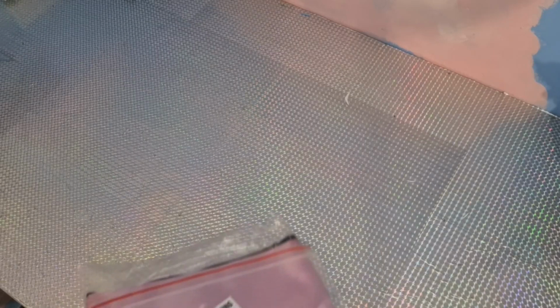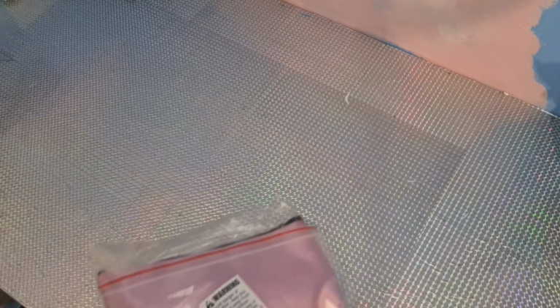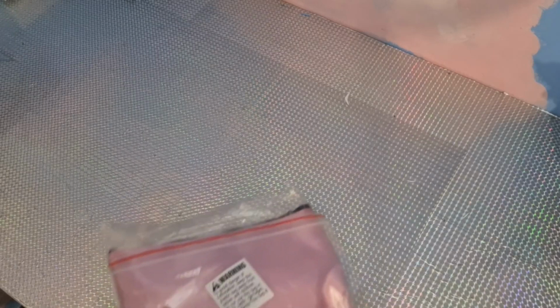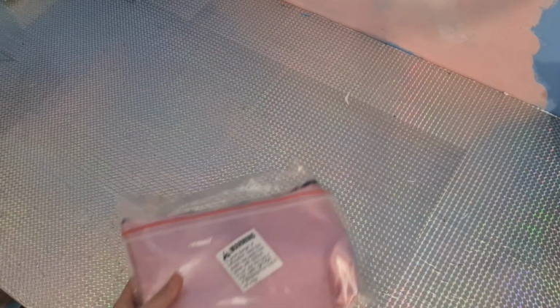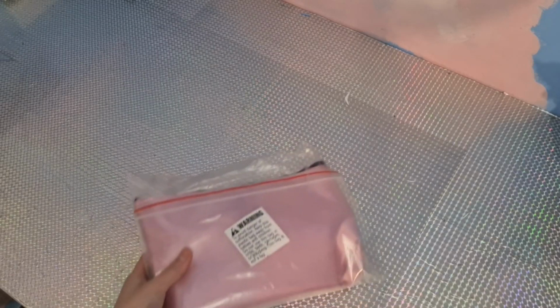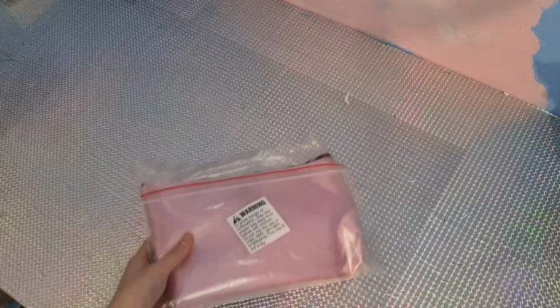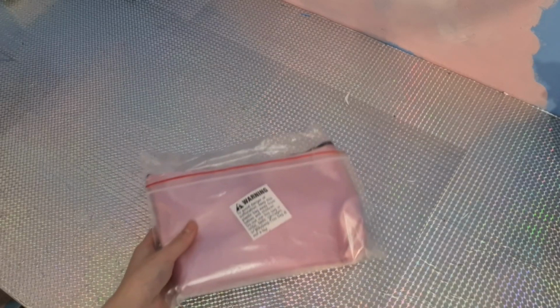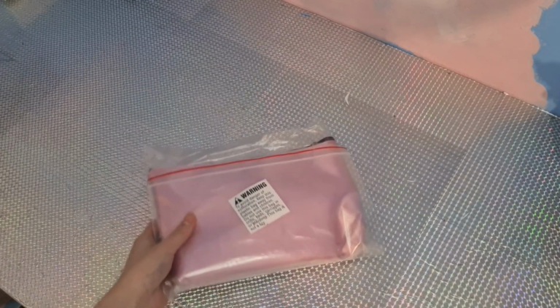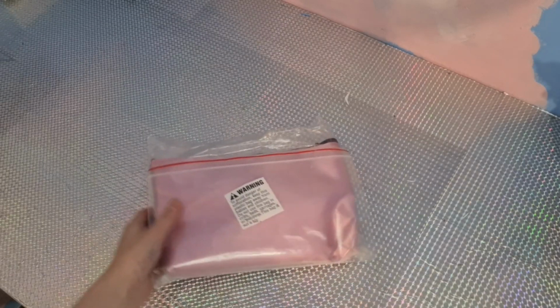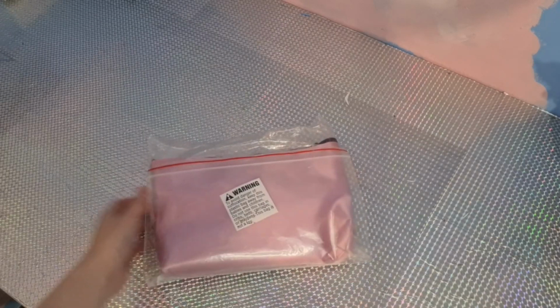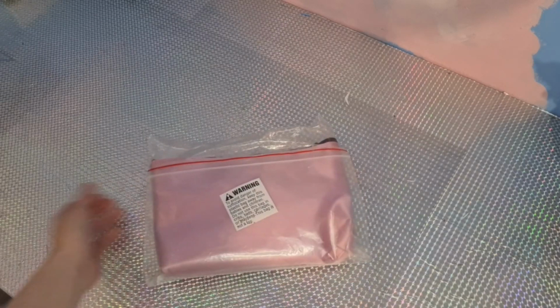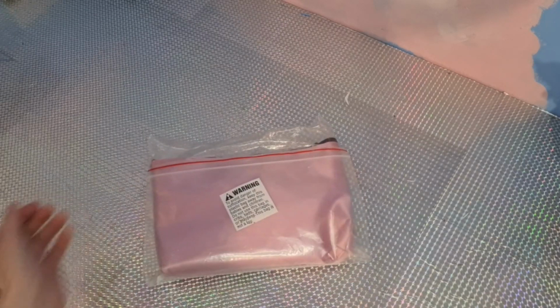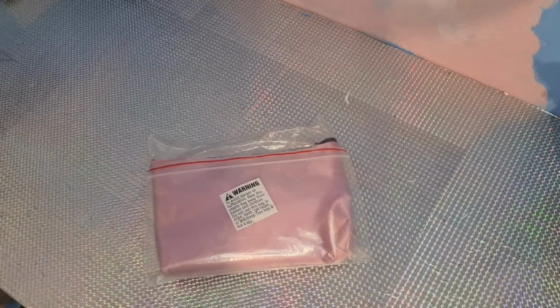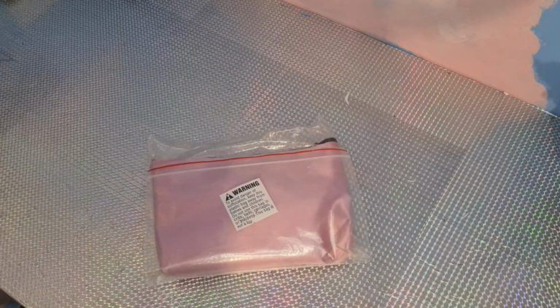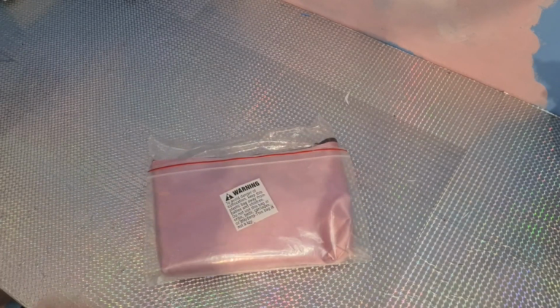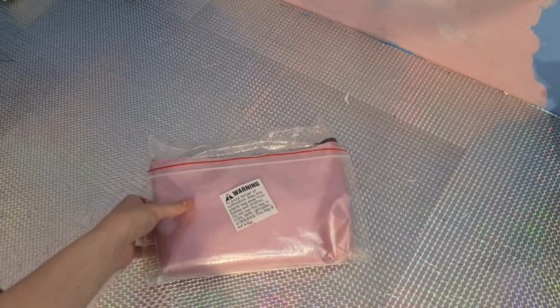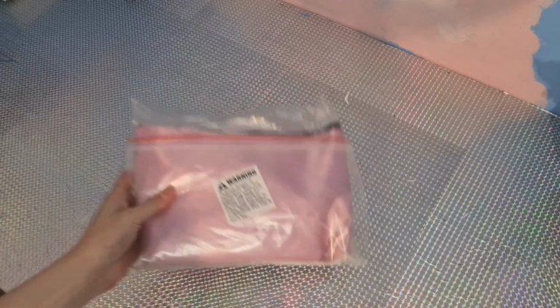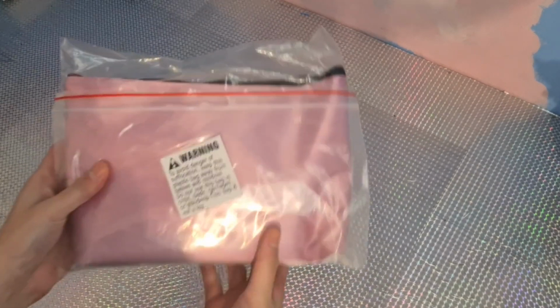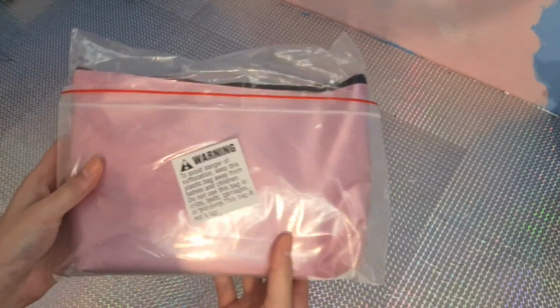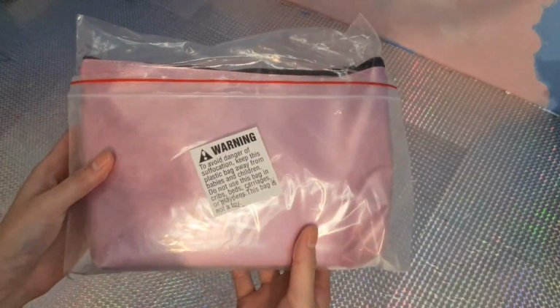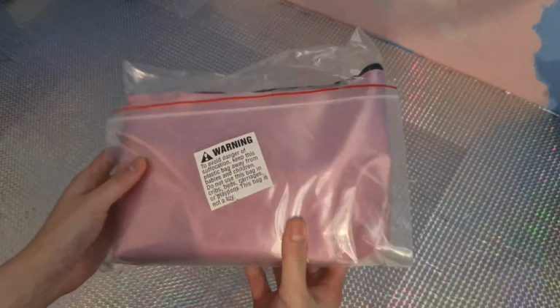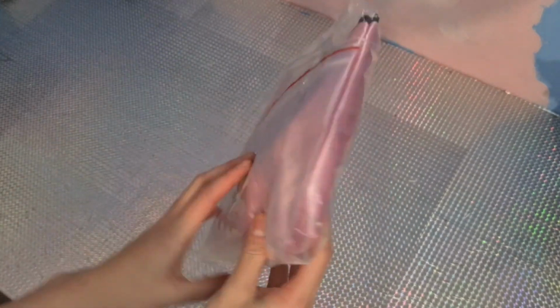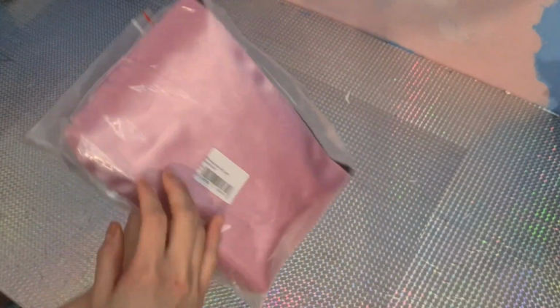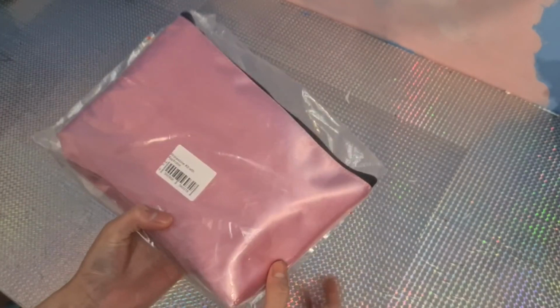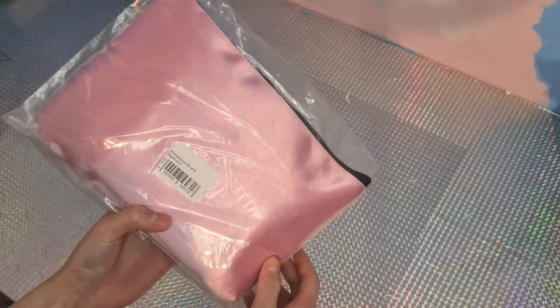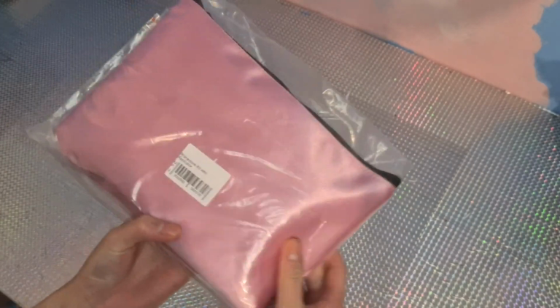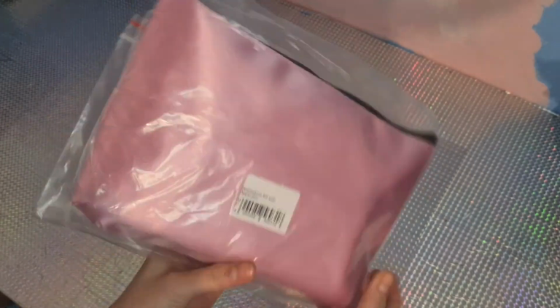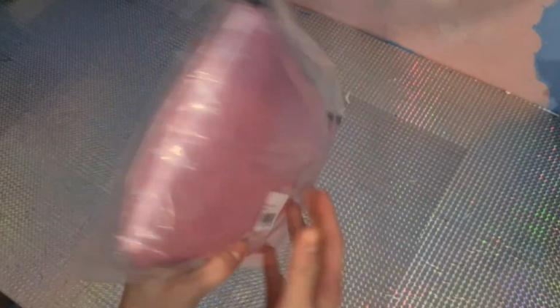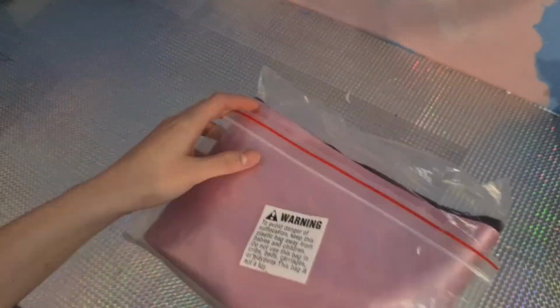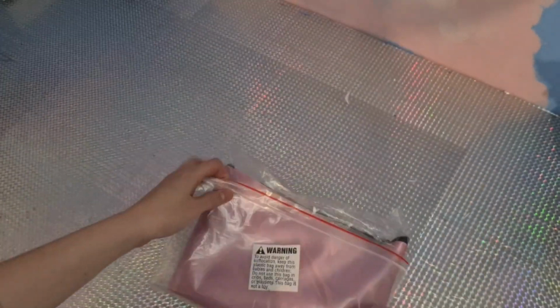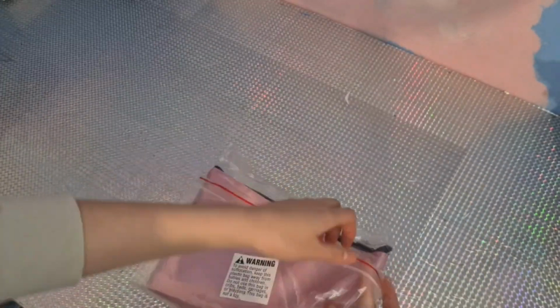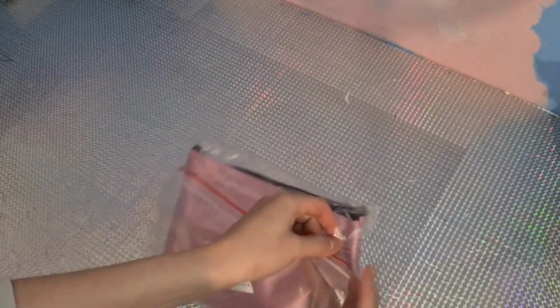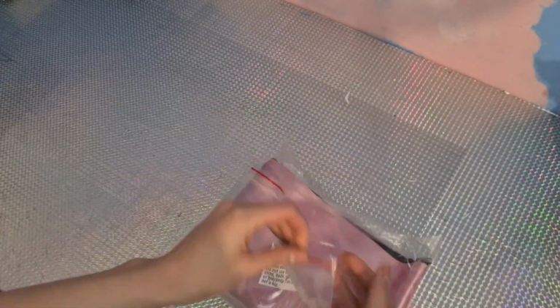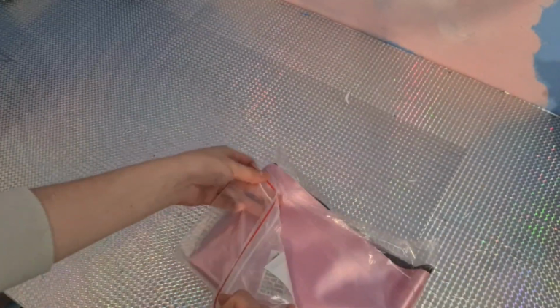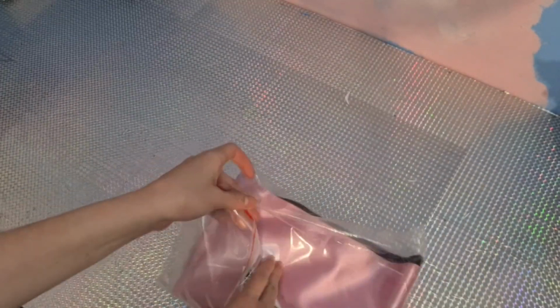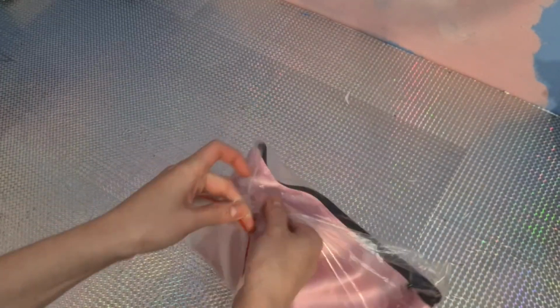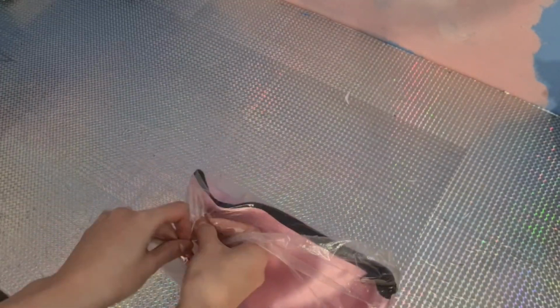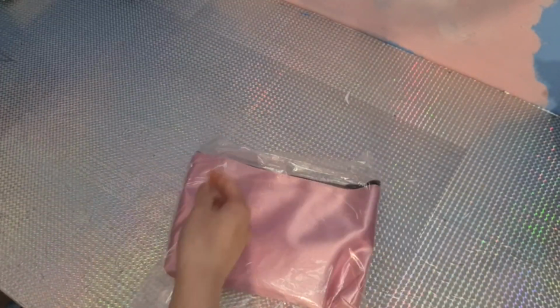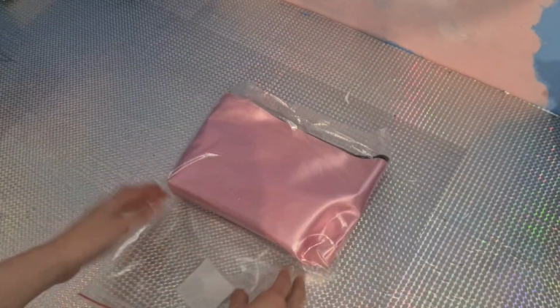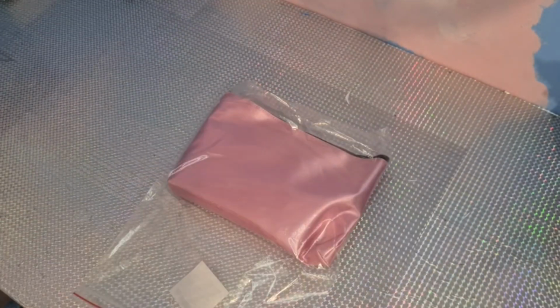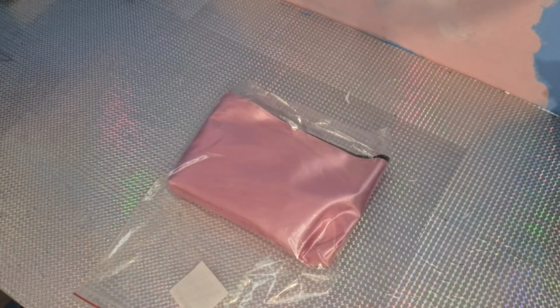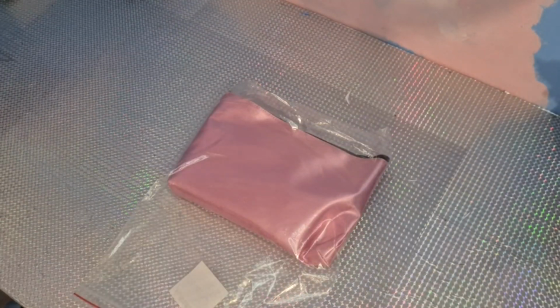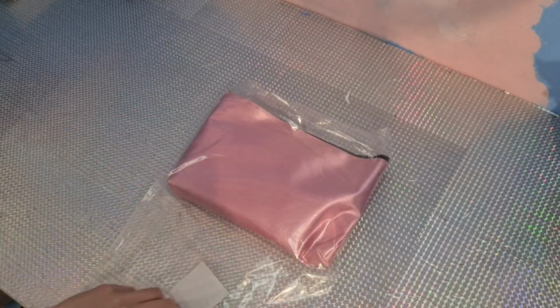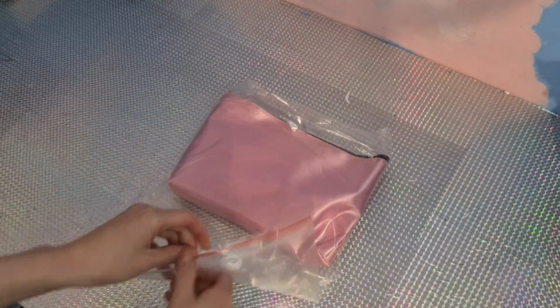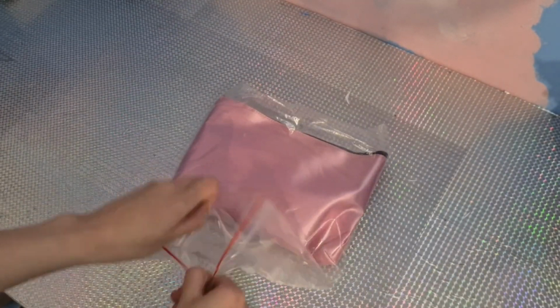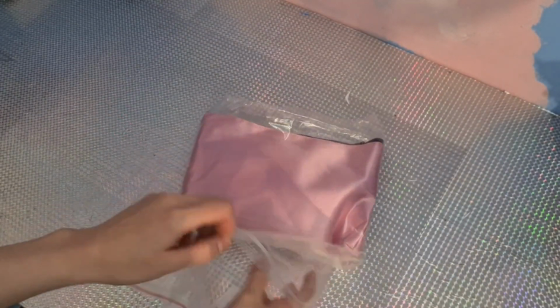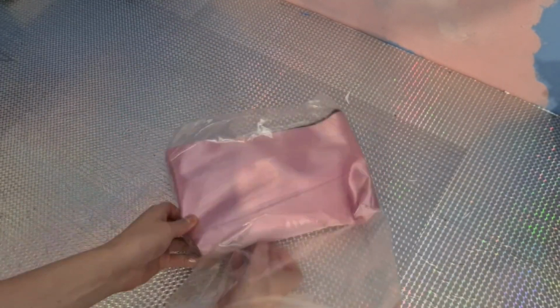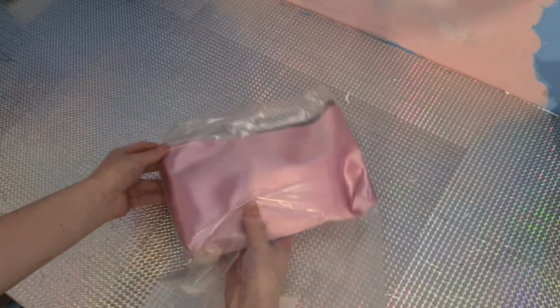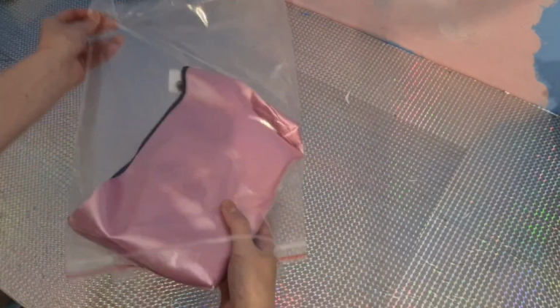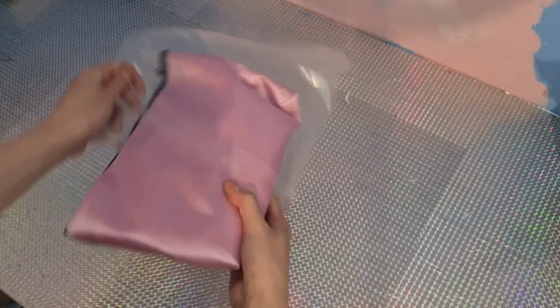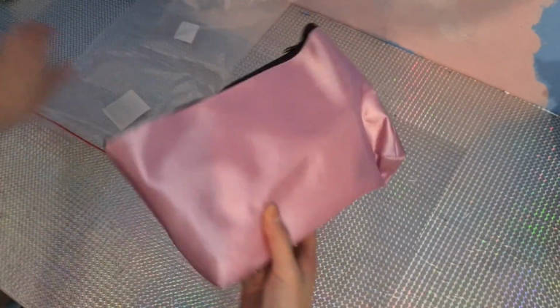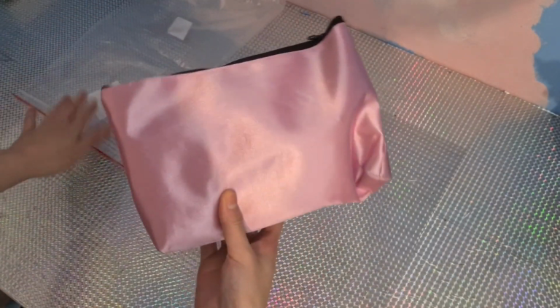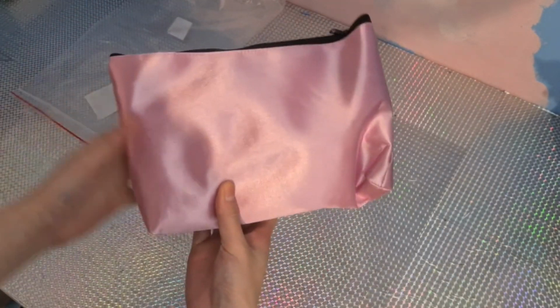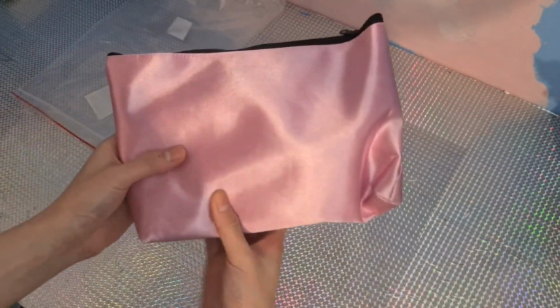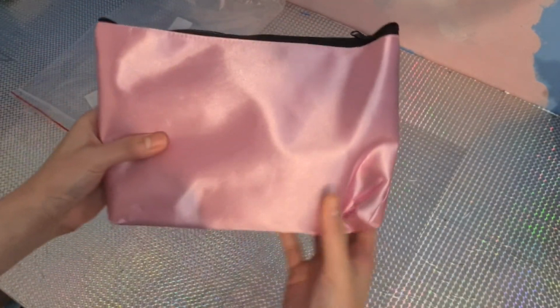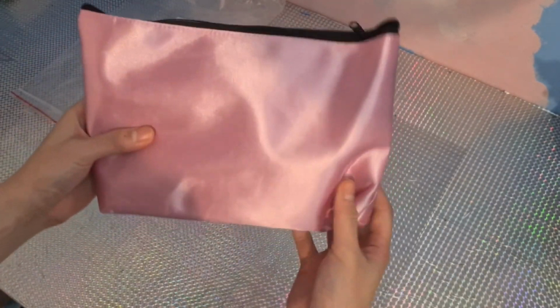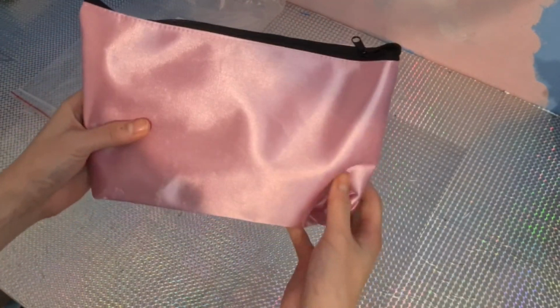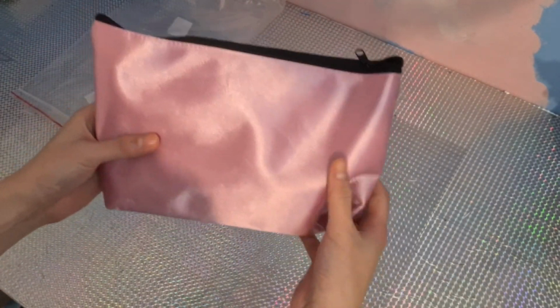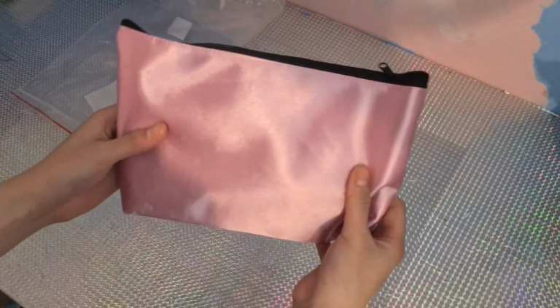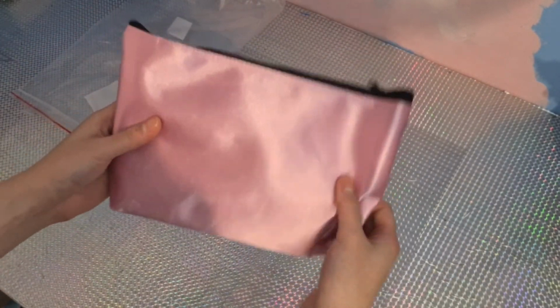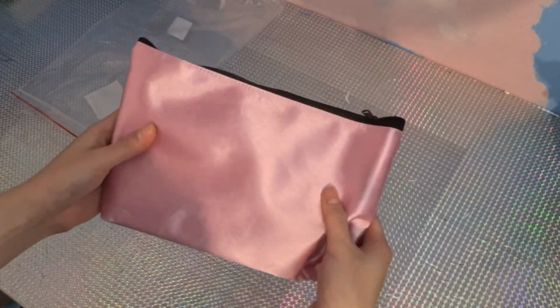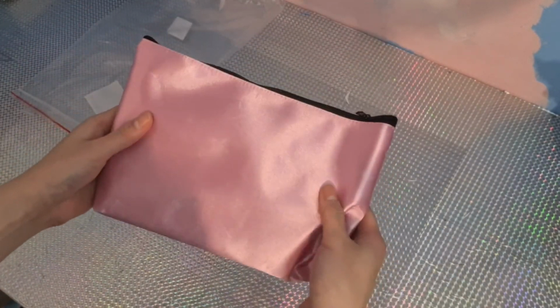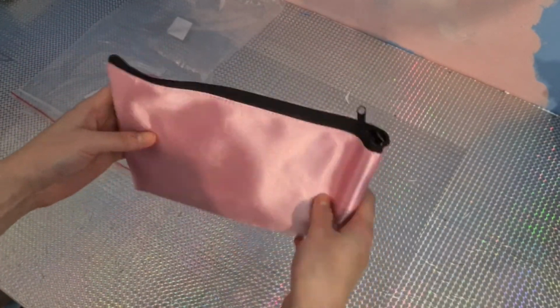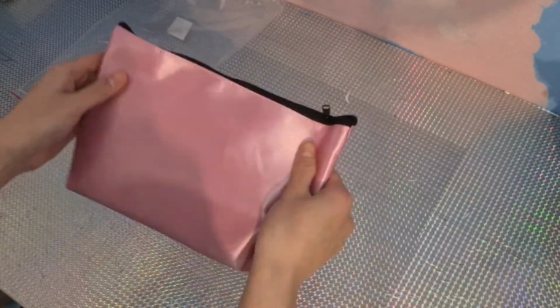I first saw the hotfix rhinestones set on Takealot. This set comes in a cute pink zip bag which I'm pretty sure they expect you to go wild with the hotfix stones.